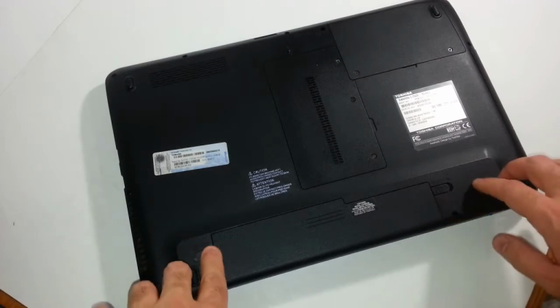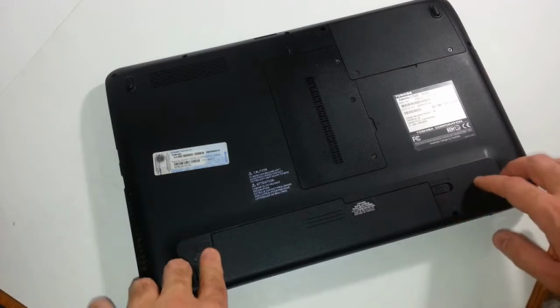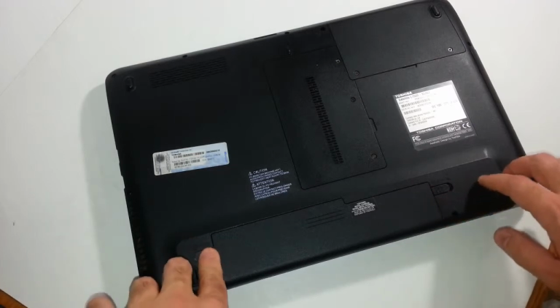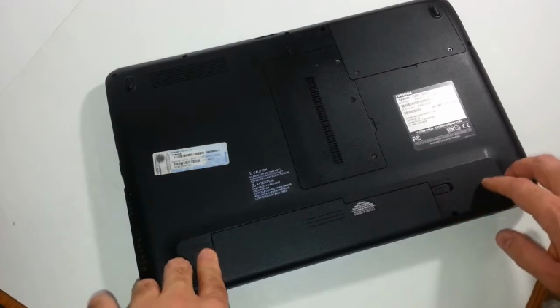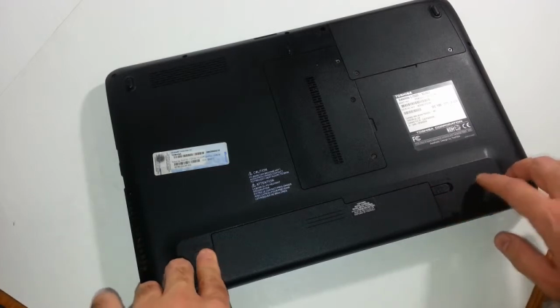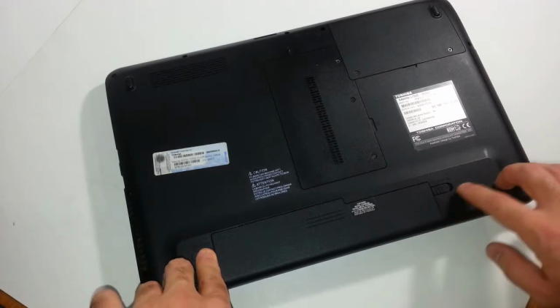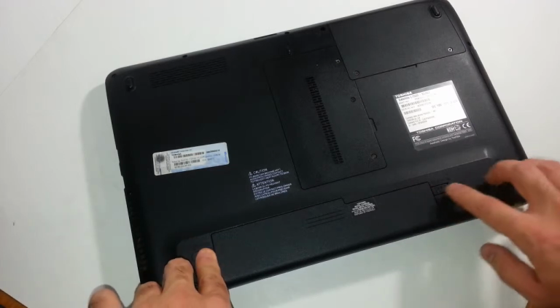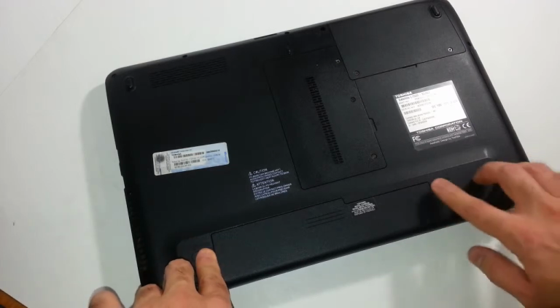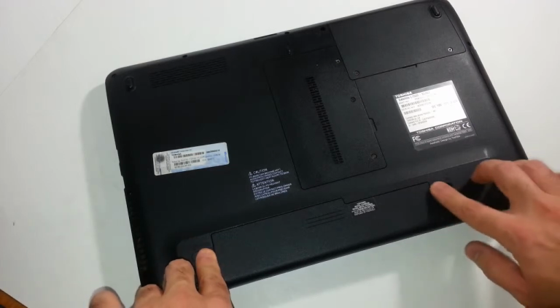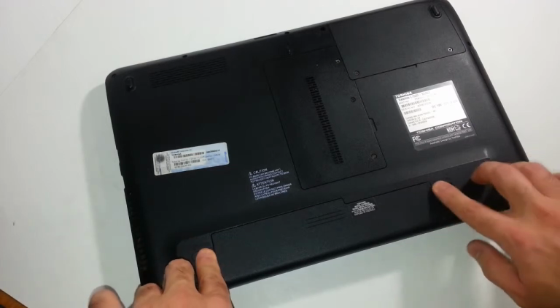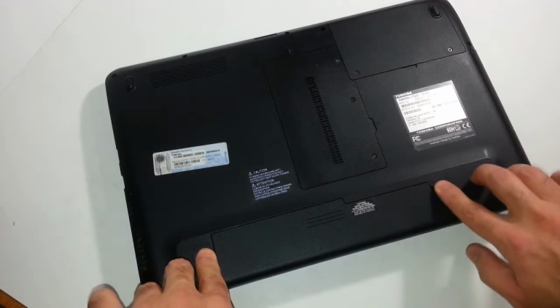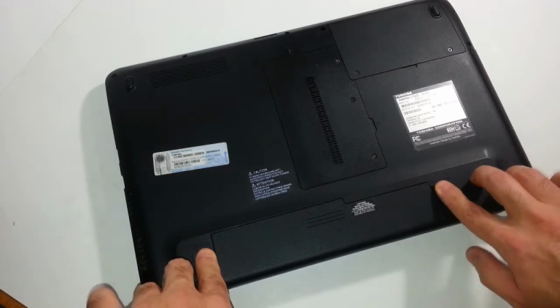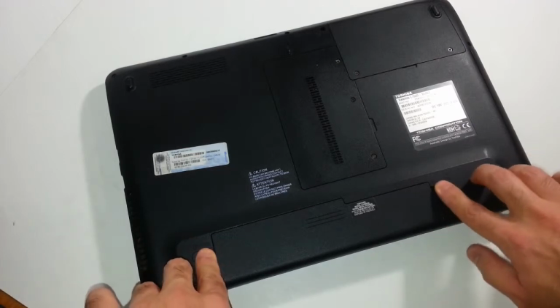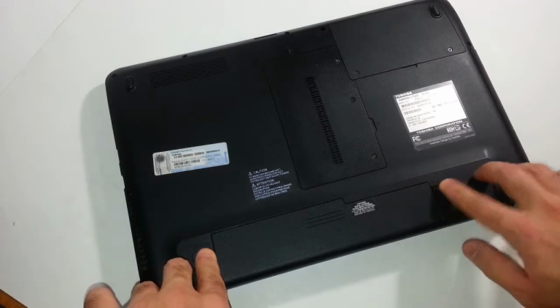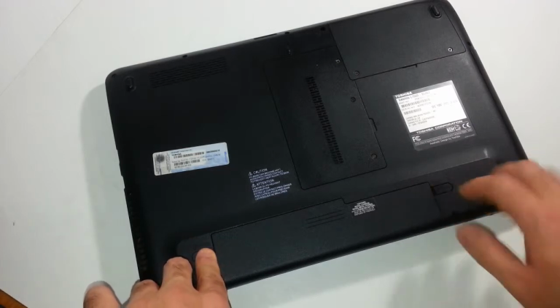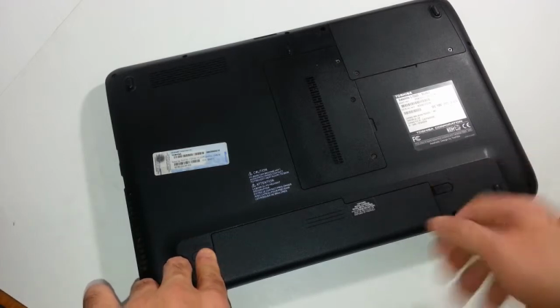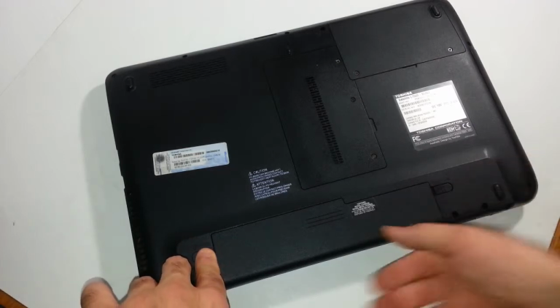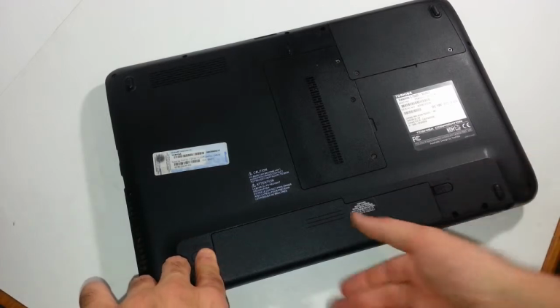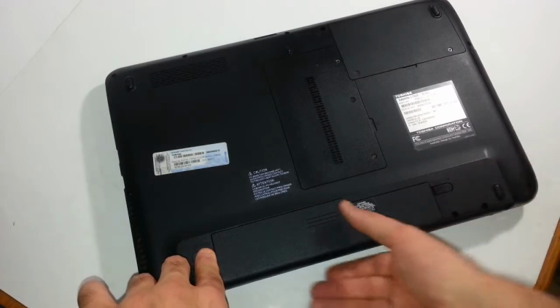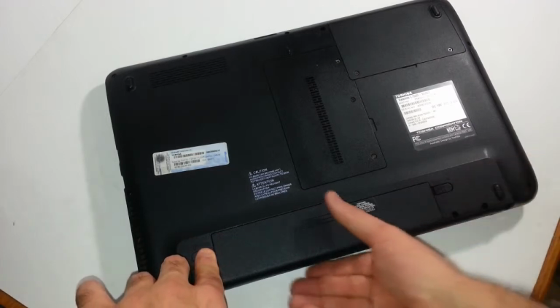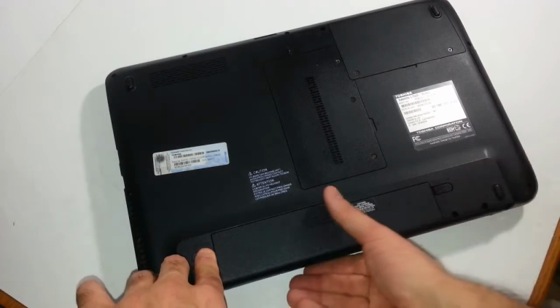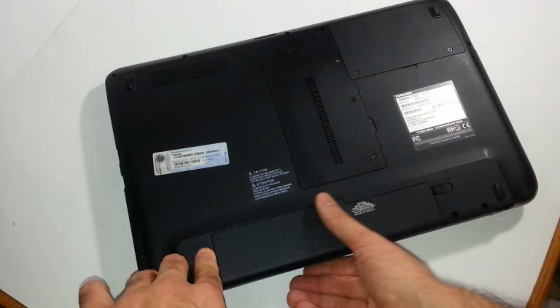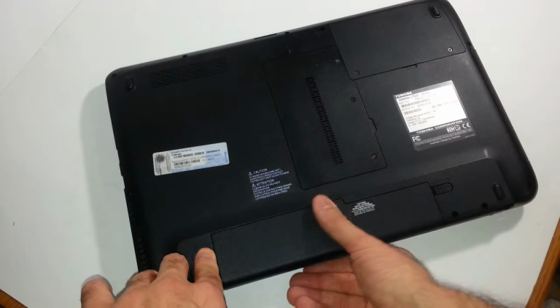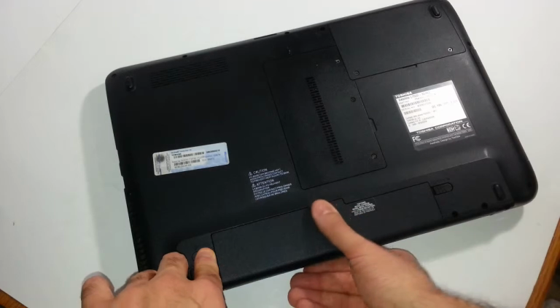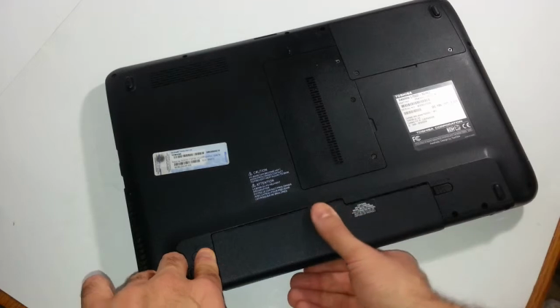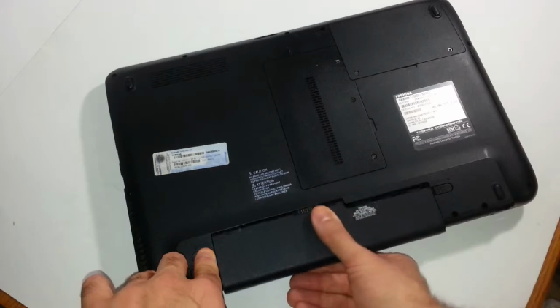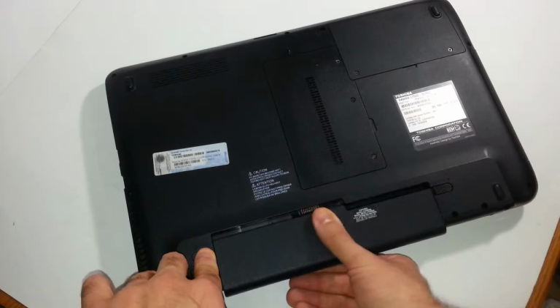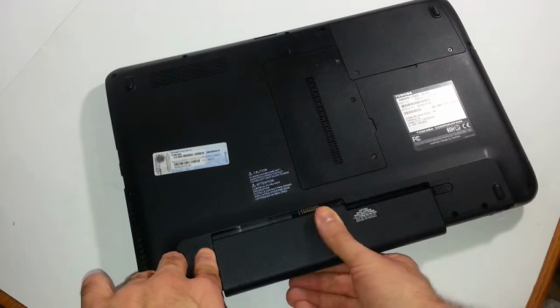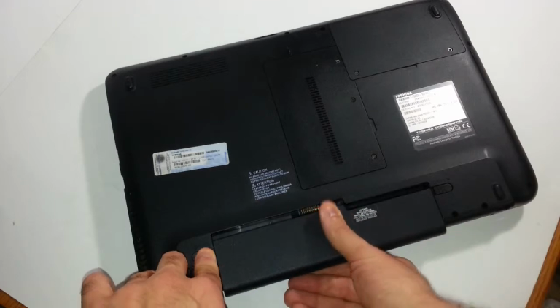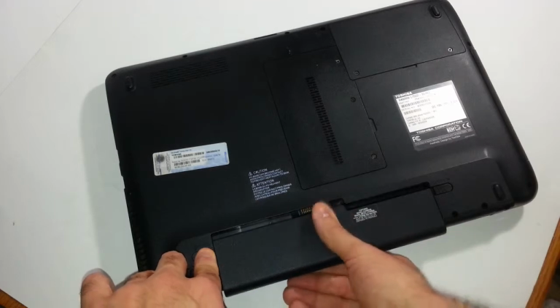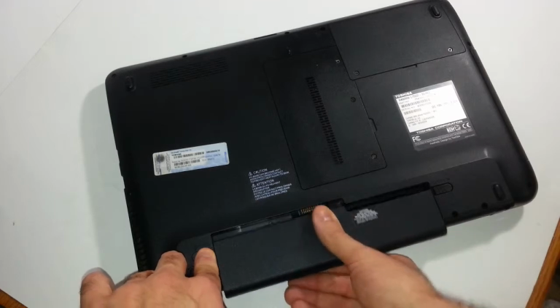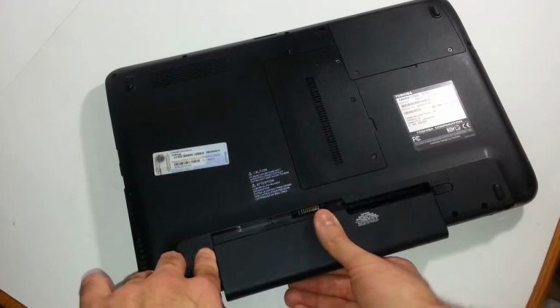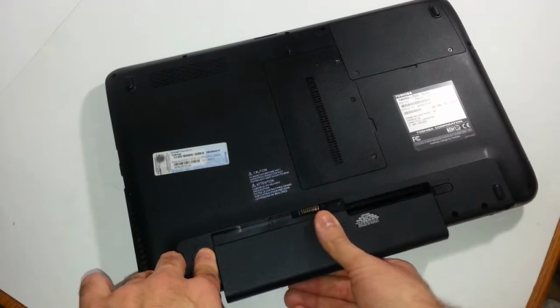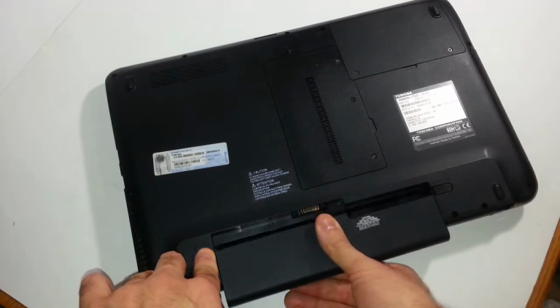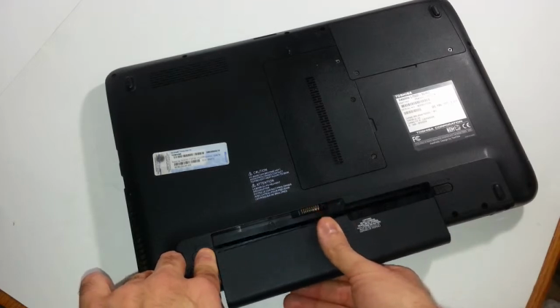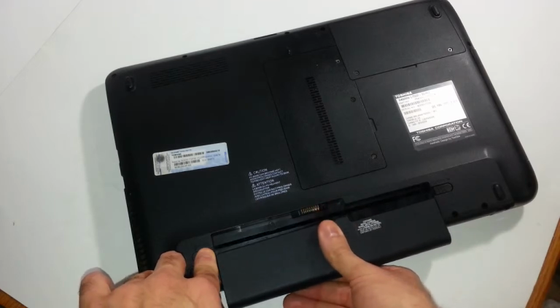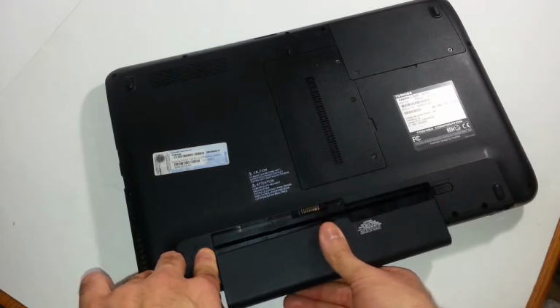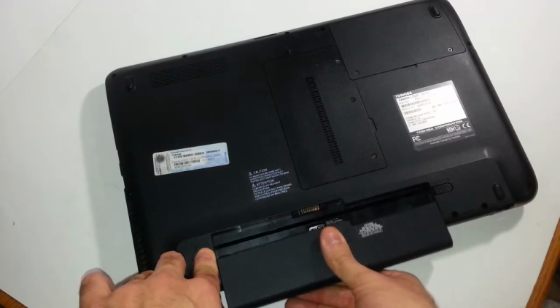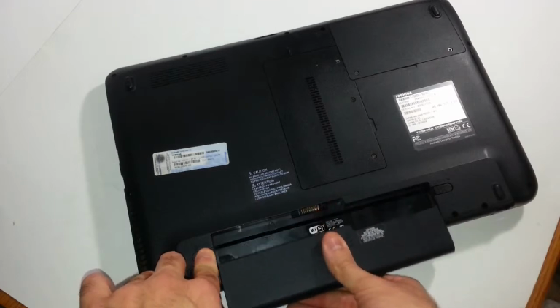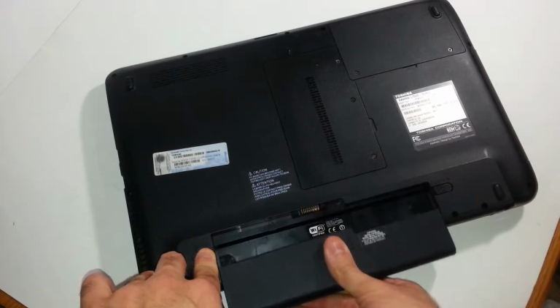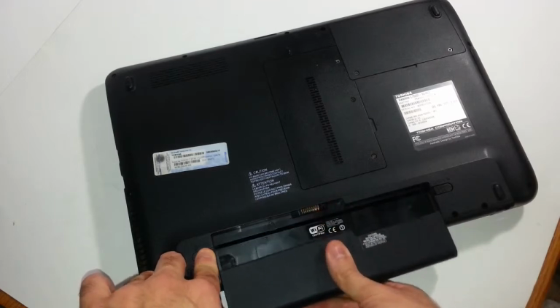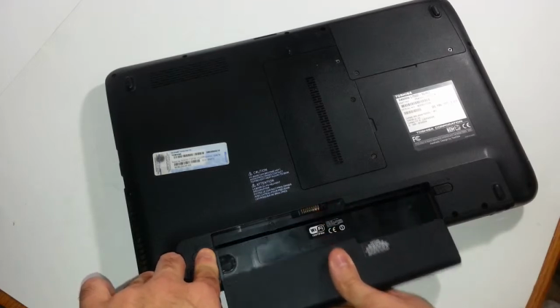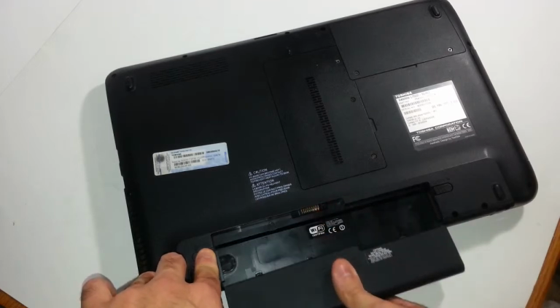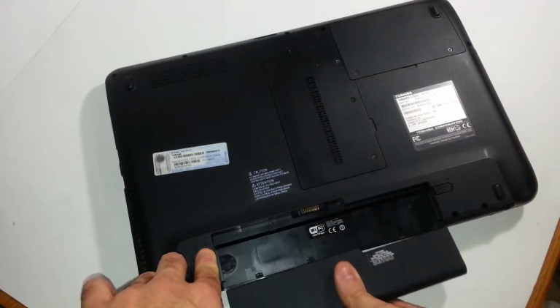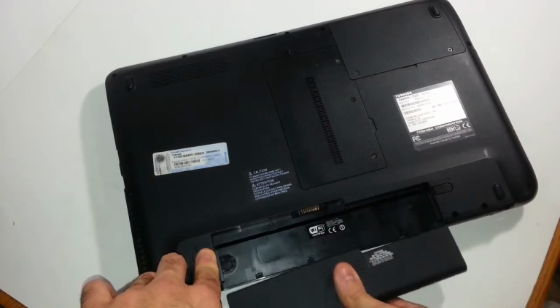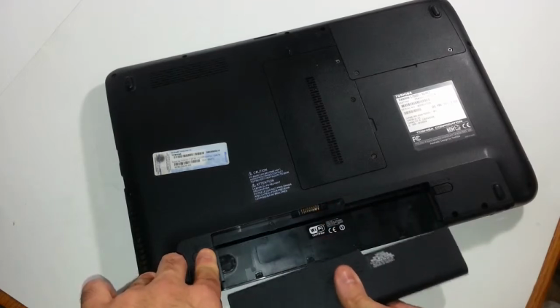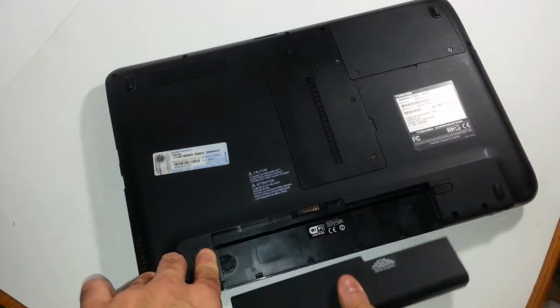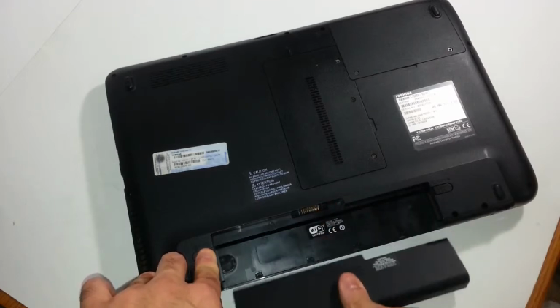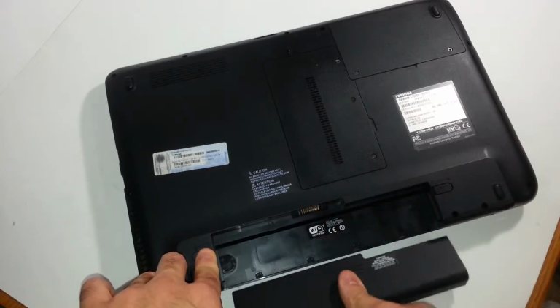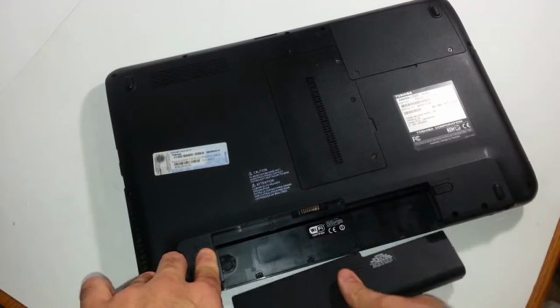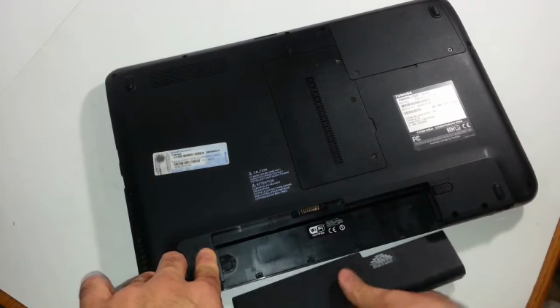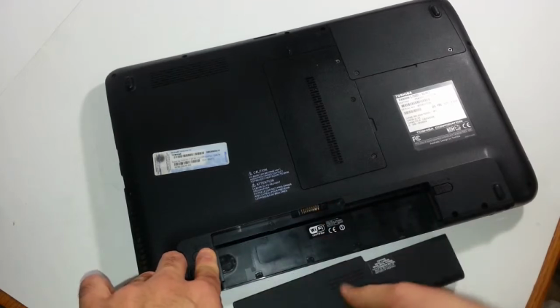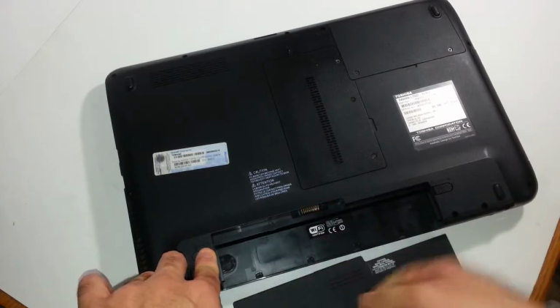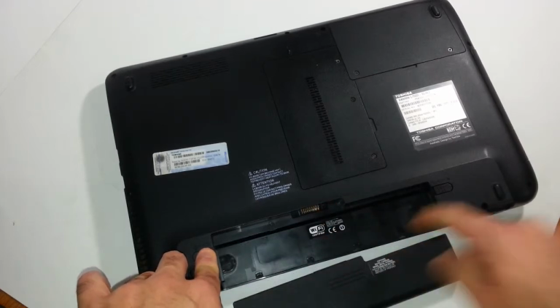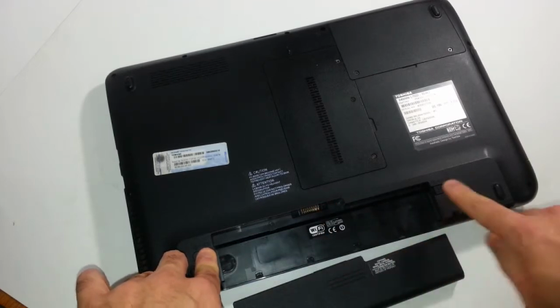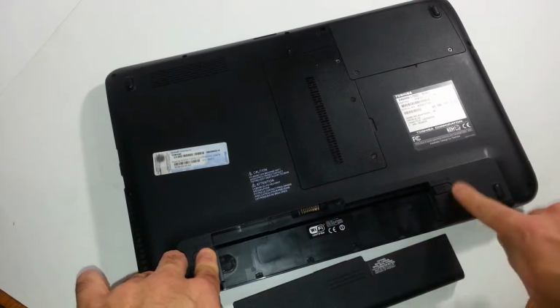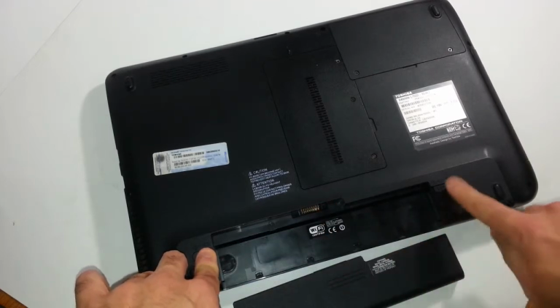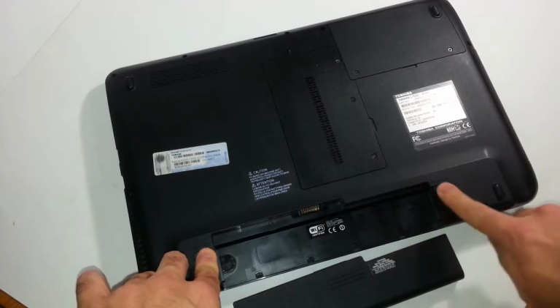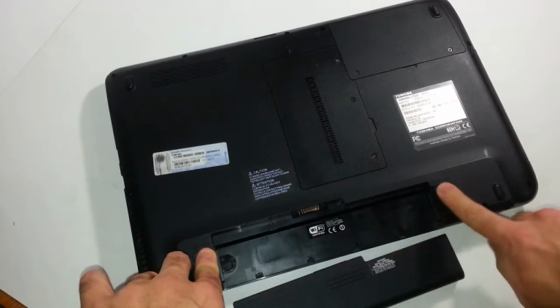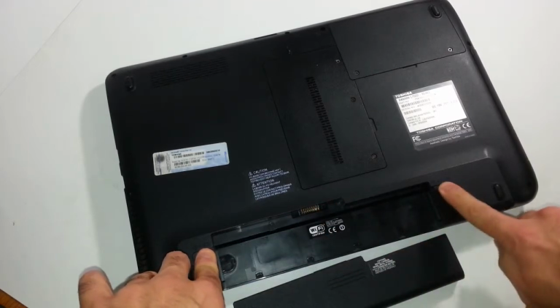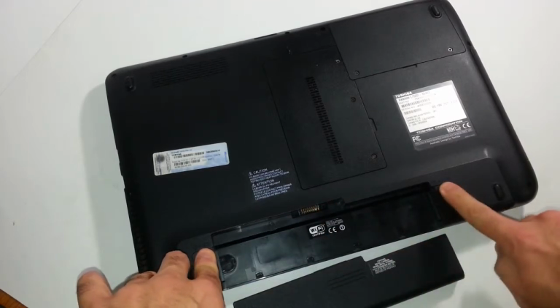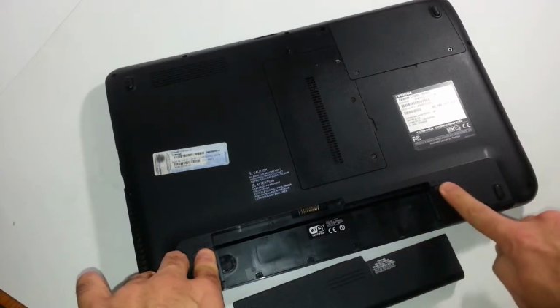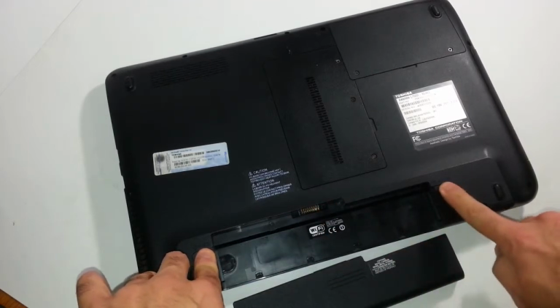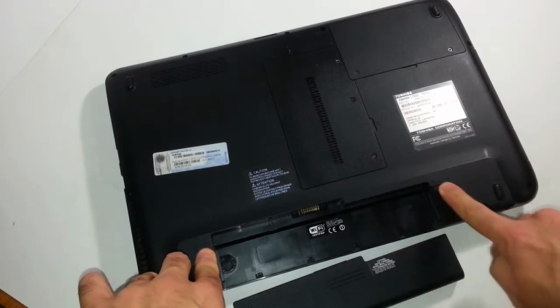So you want to go ahead and snap this out. This model basically slides out by removing these two tabs right here.